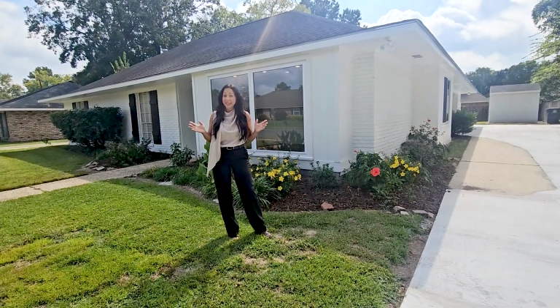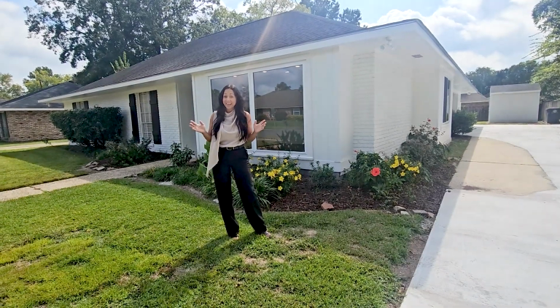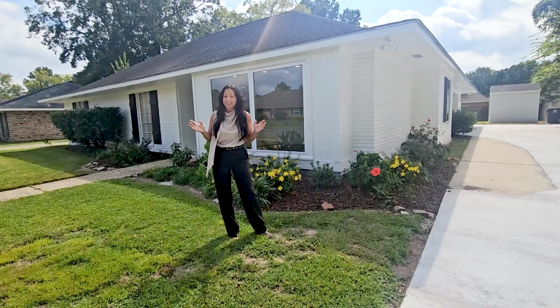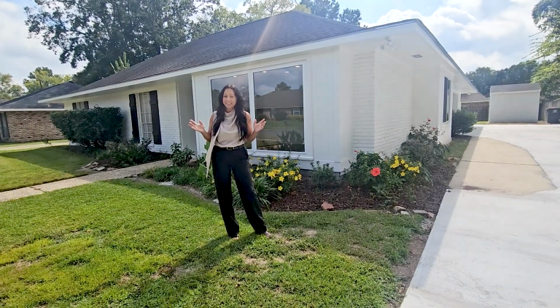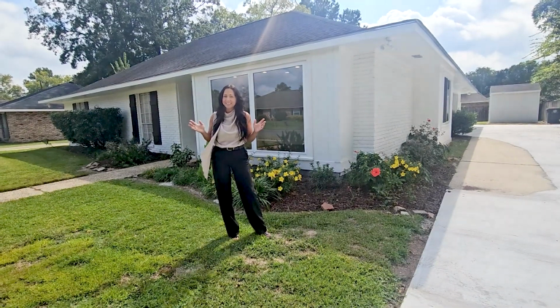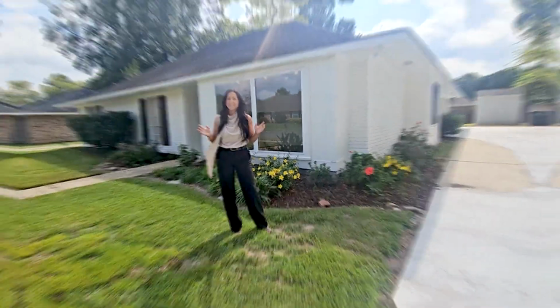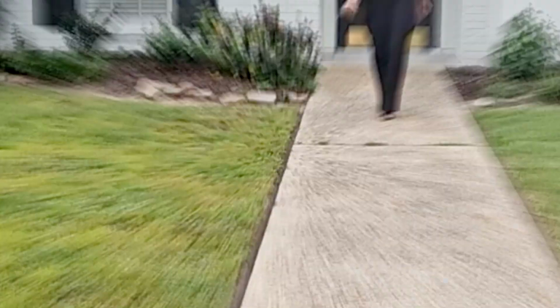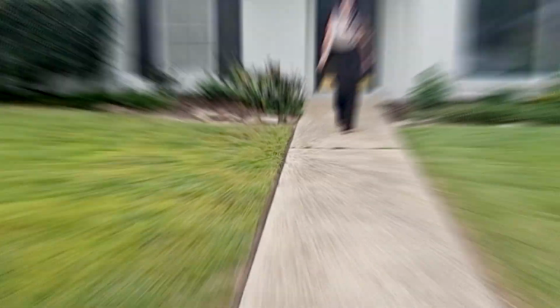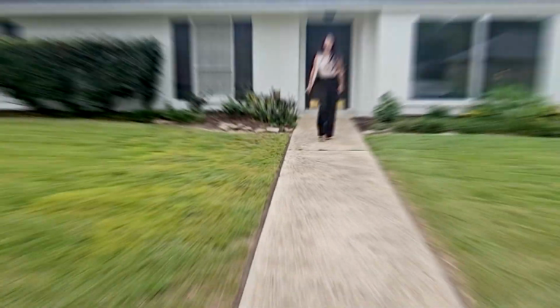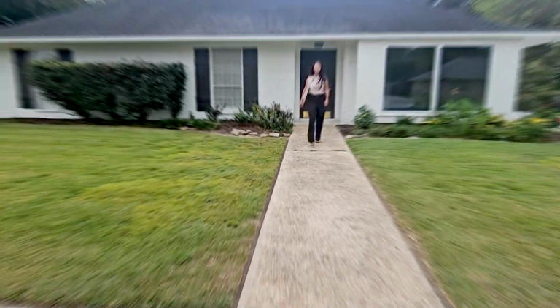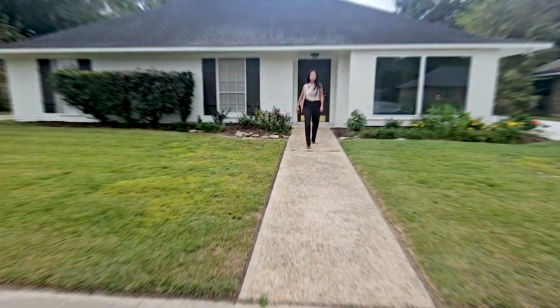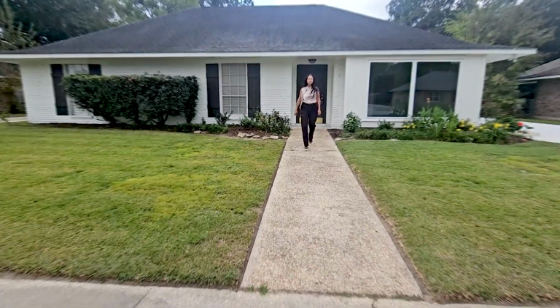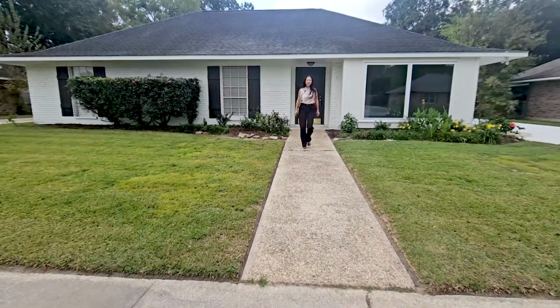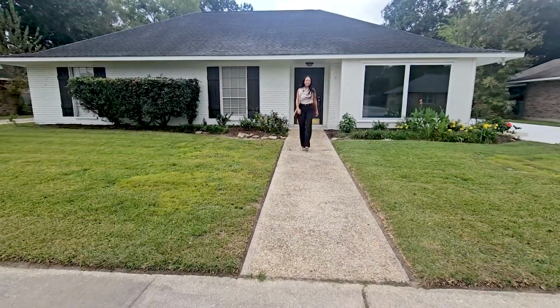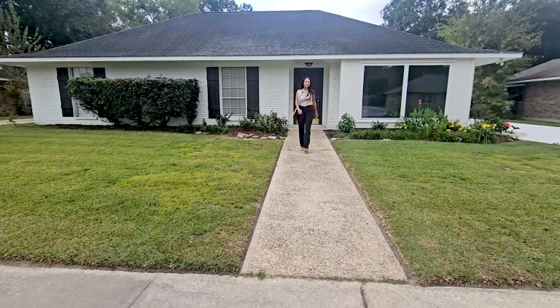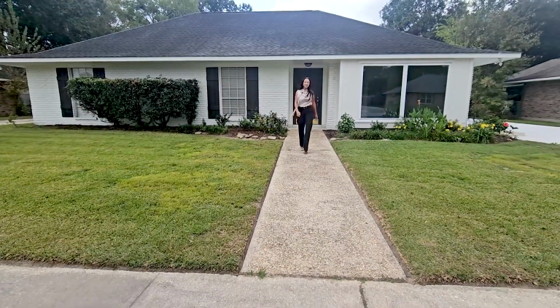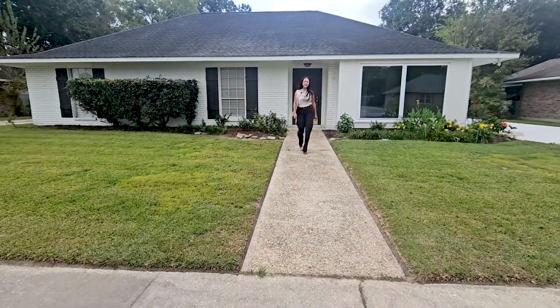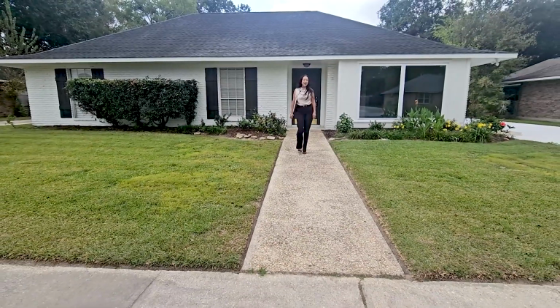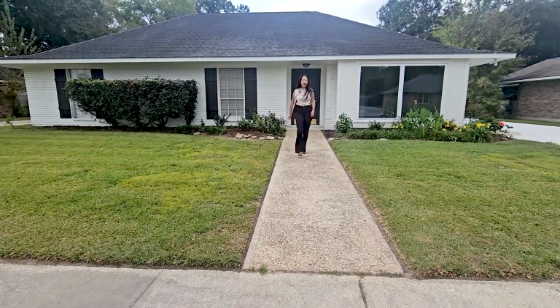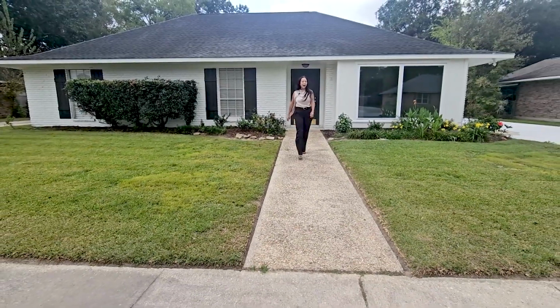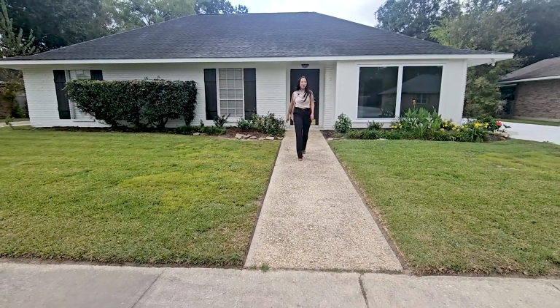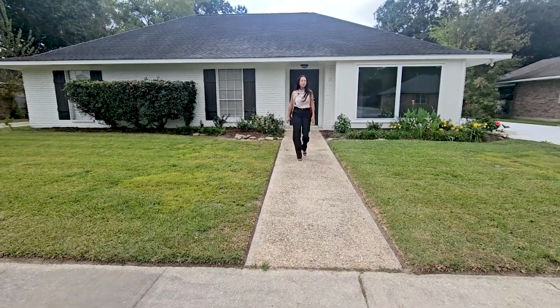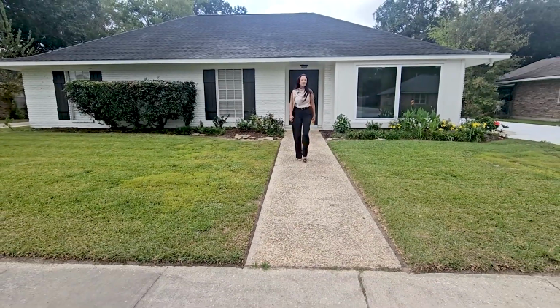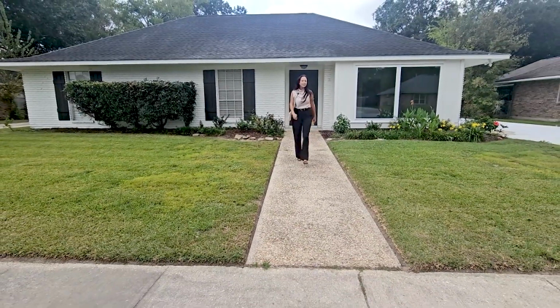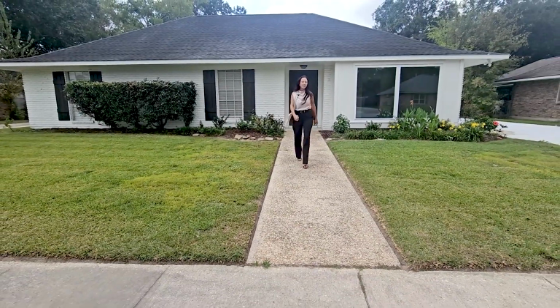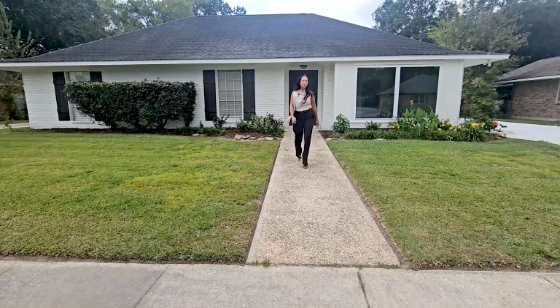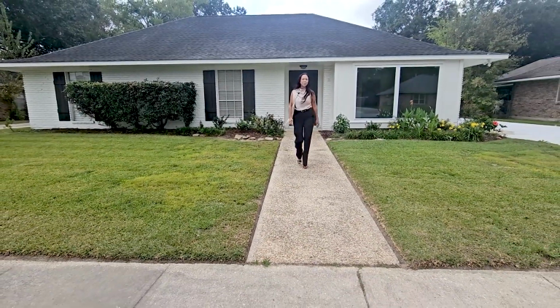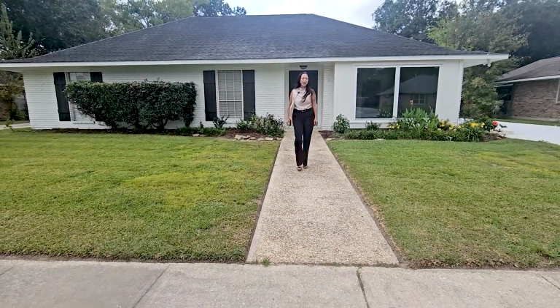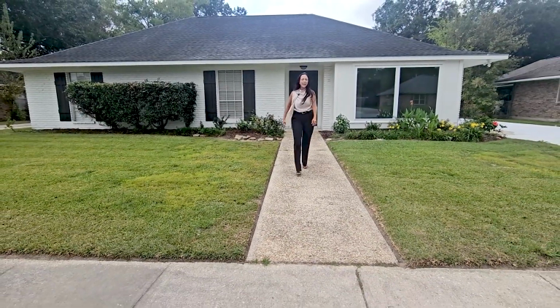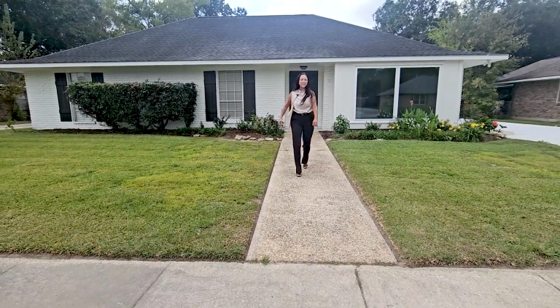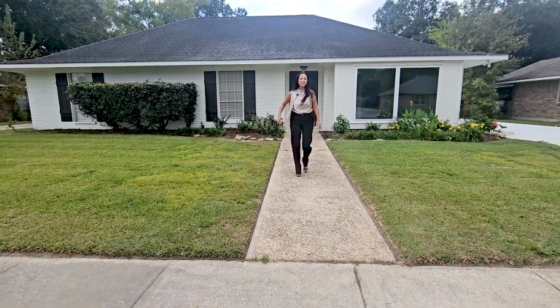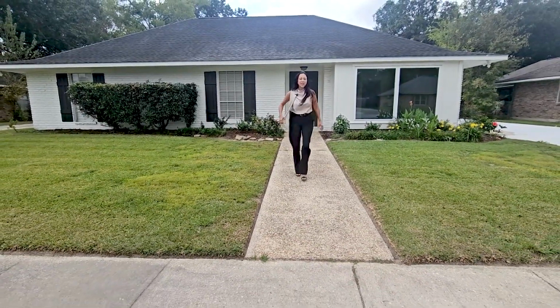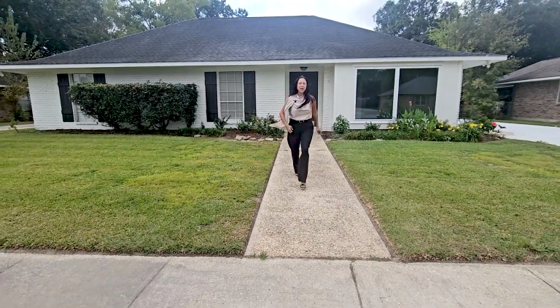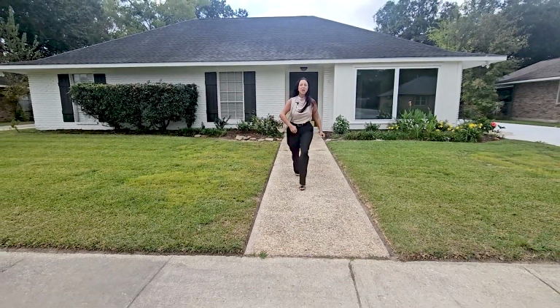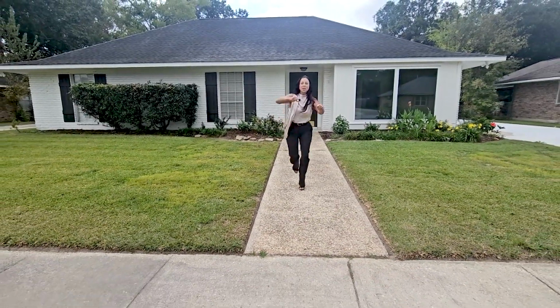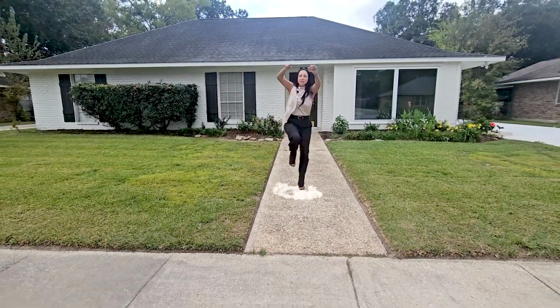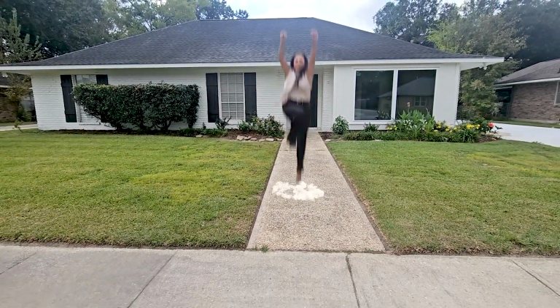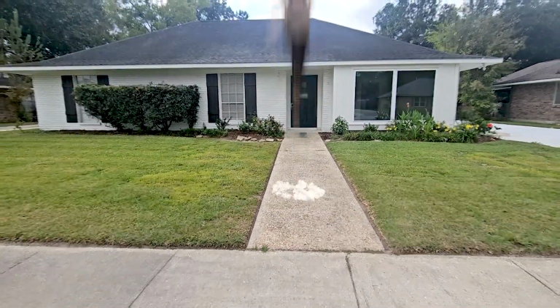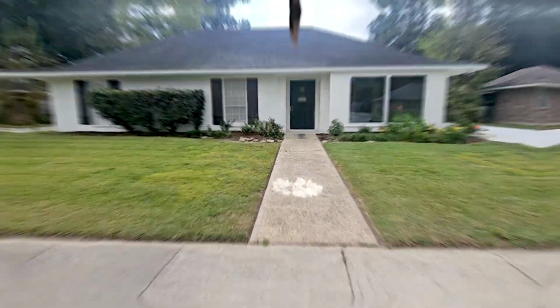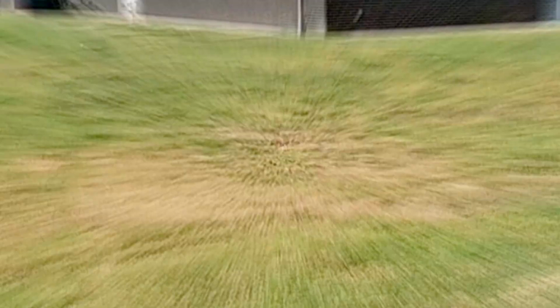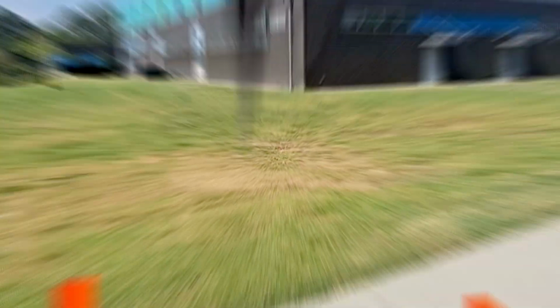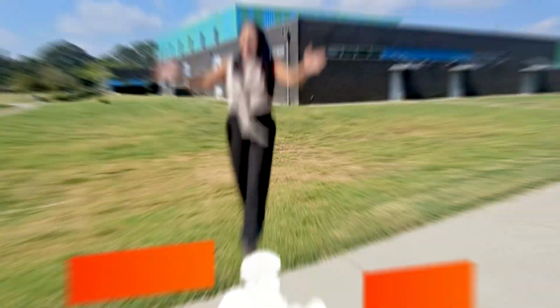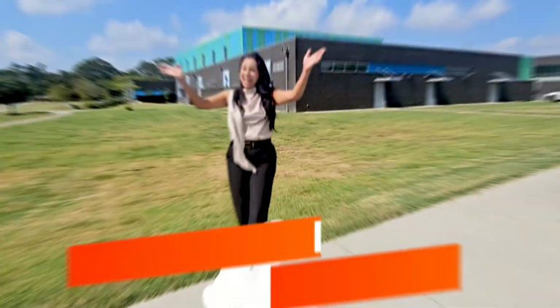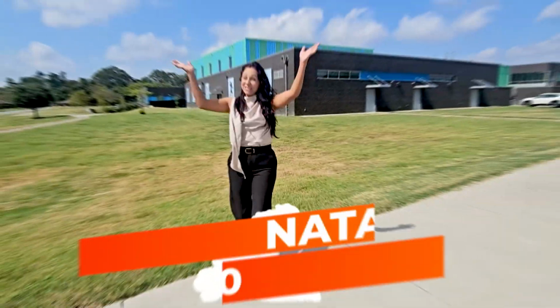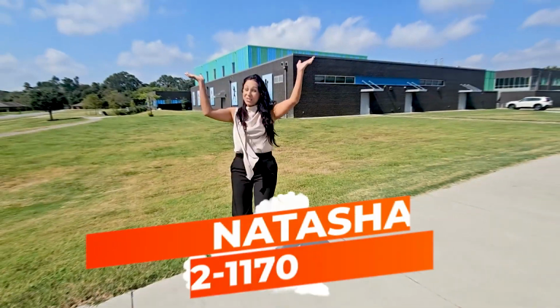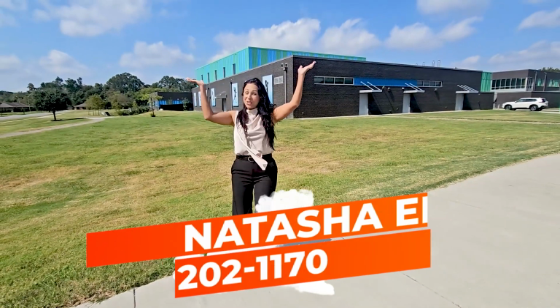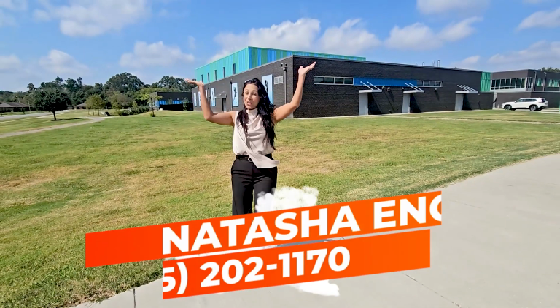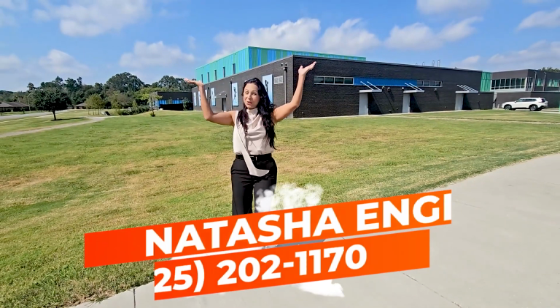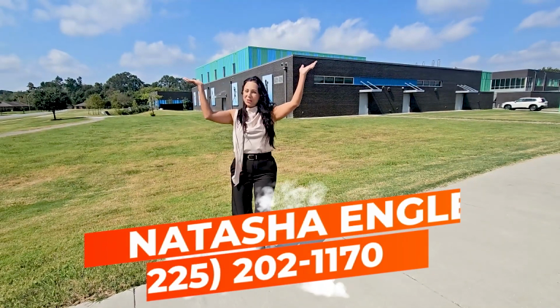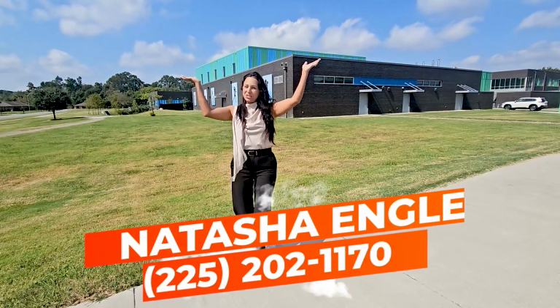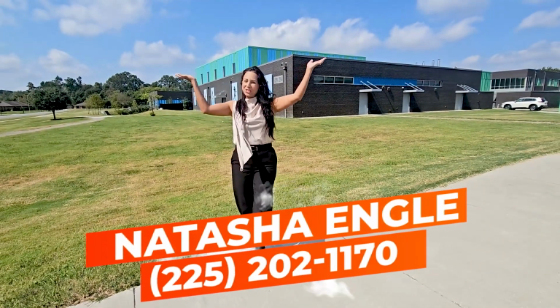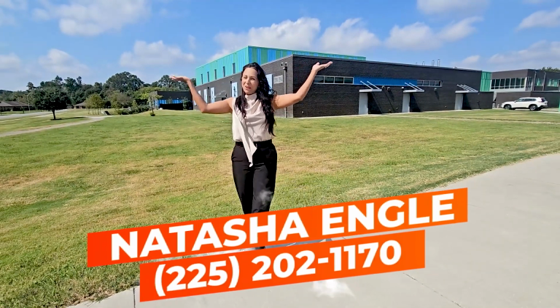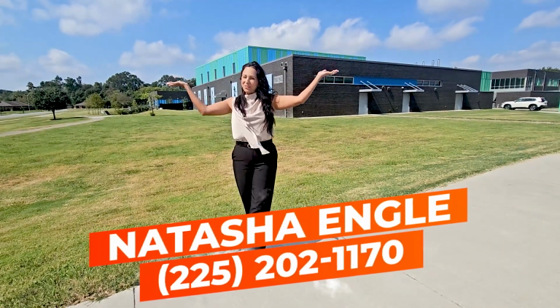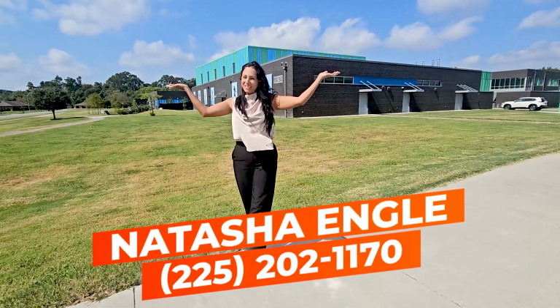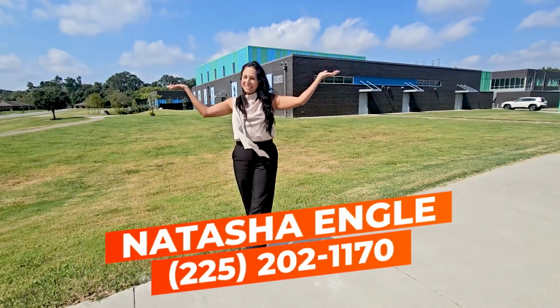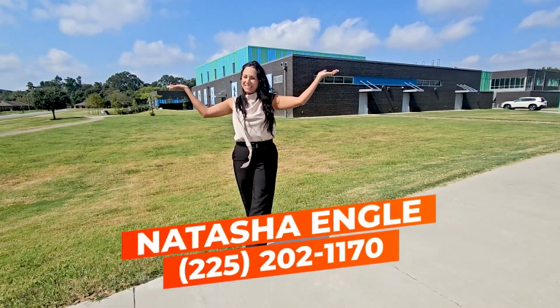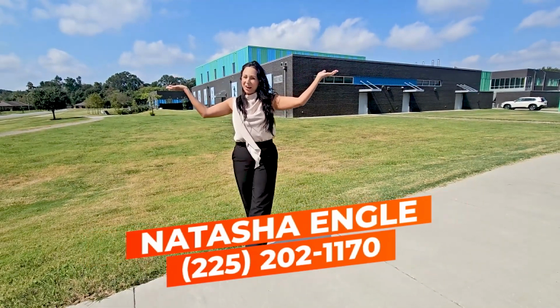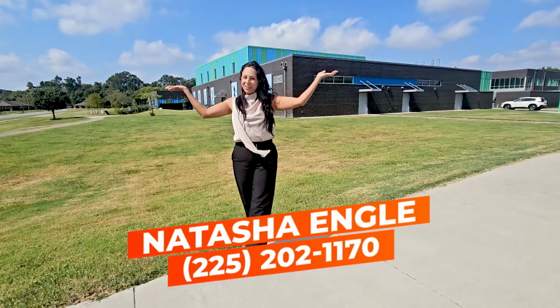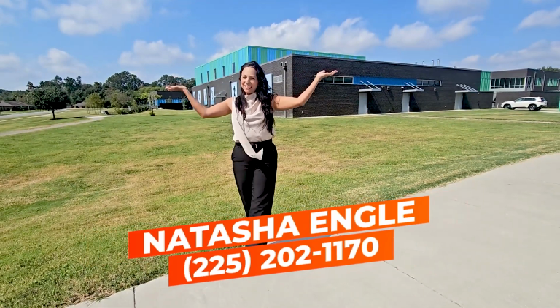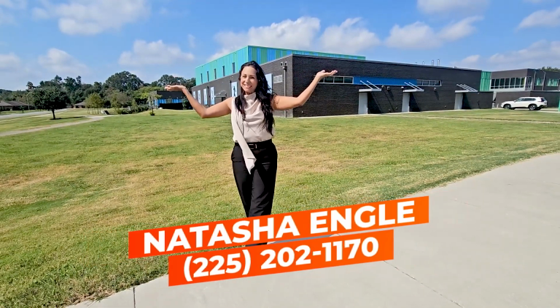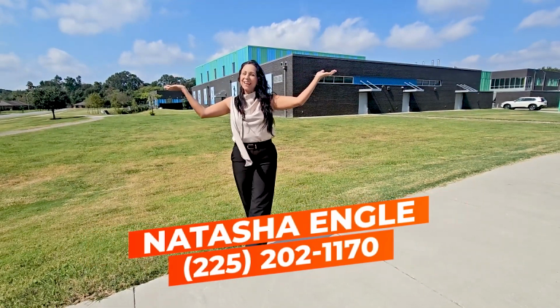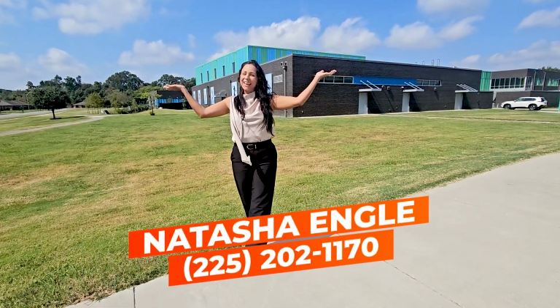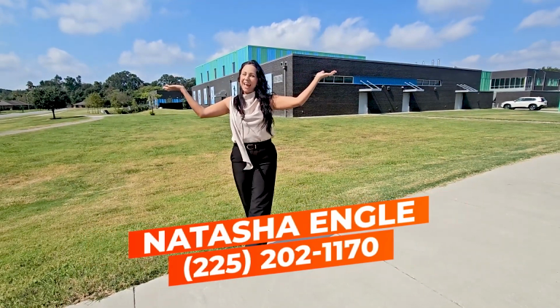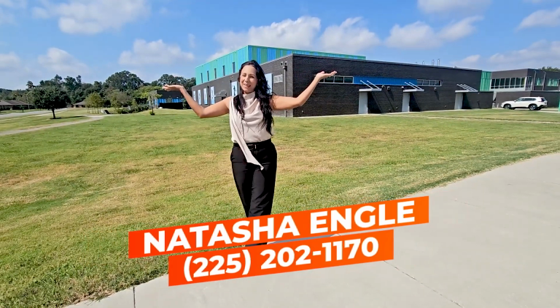And how would you like to be a hop, skip, and a jump to the new Jefferson Terrace Academy?